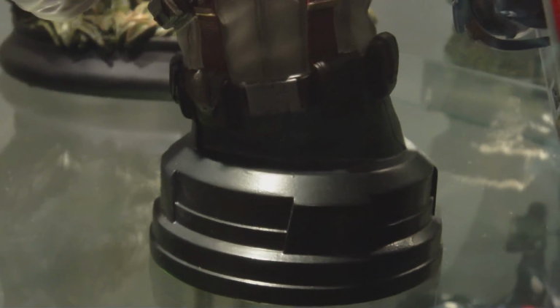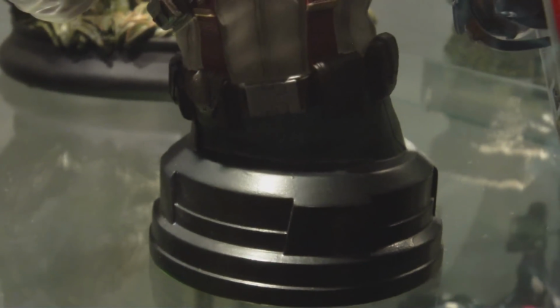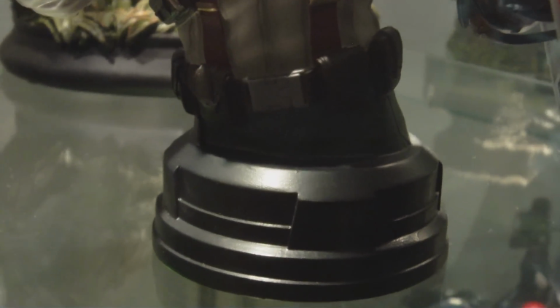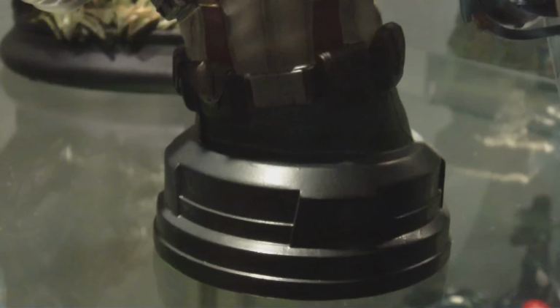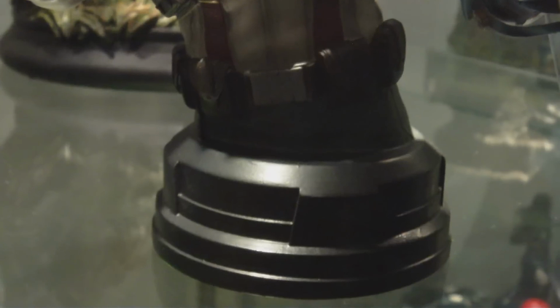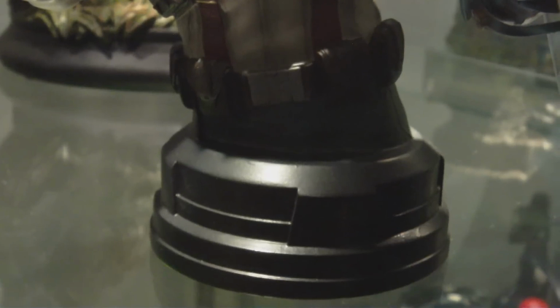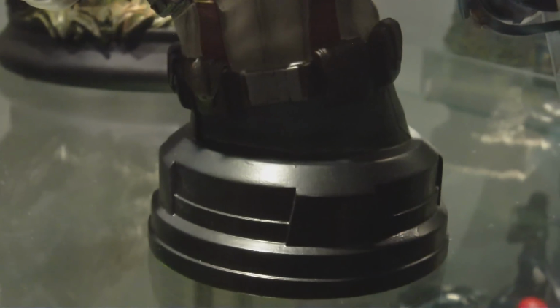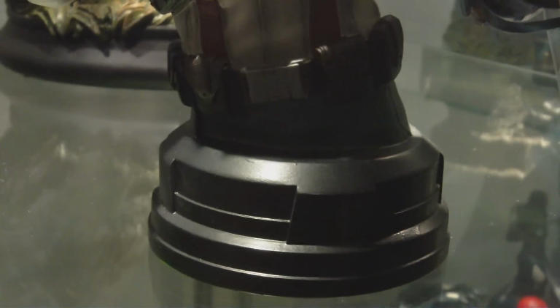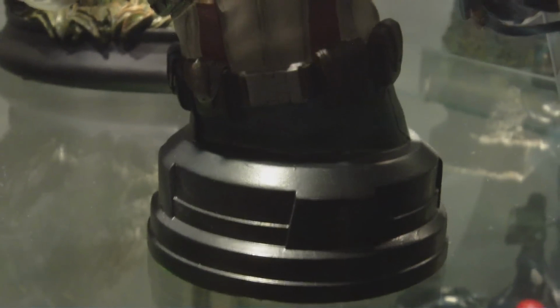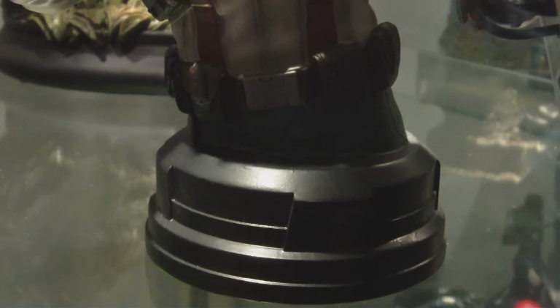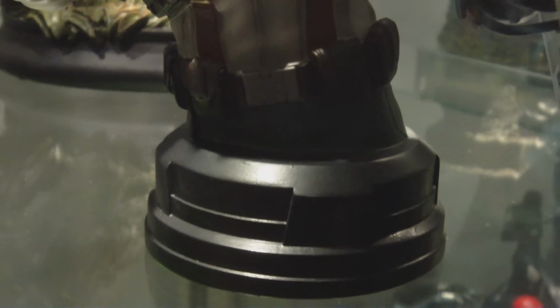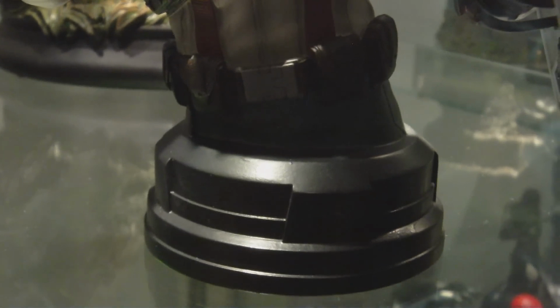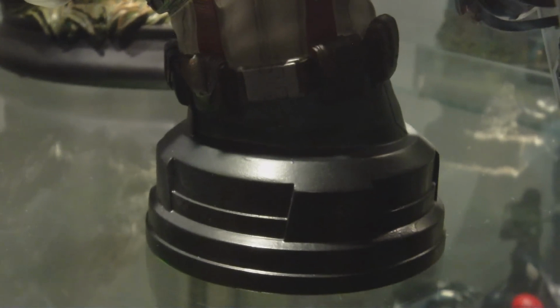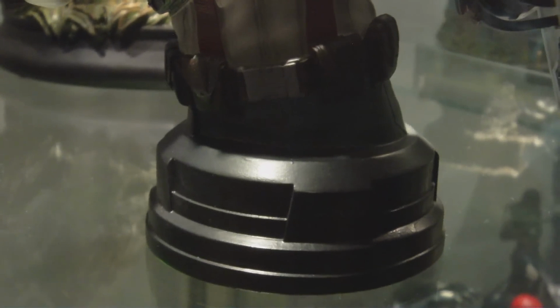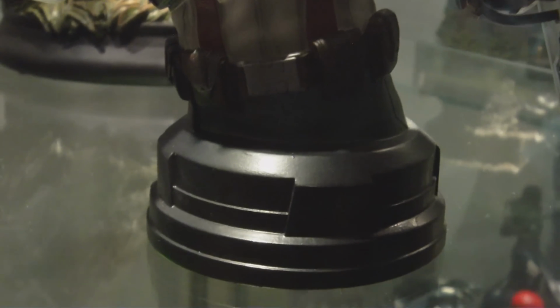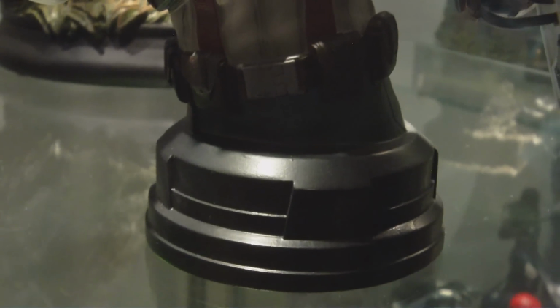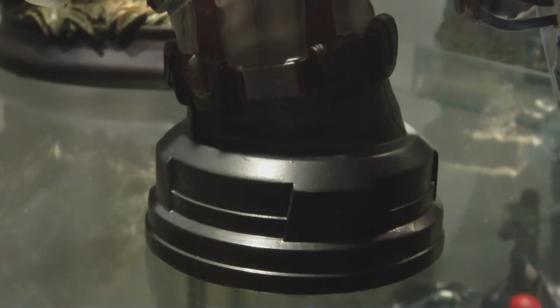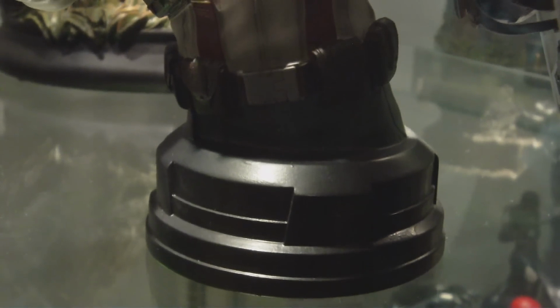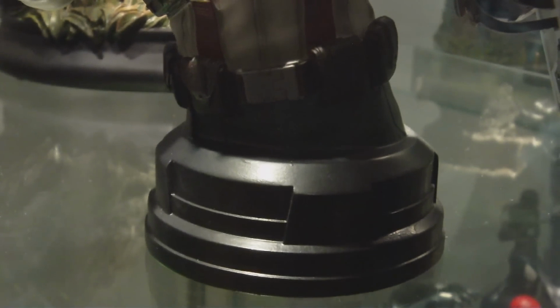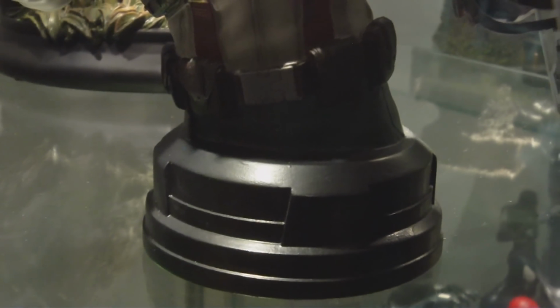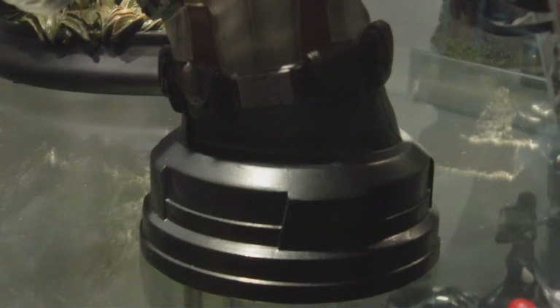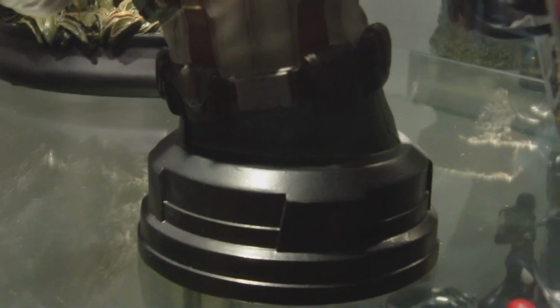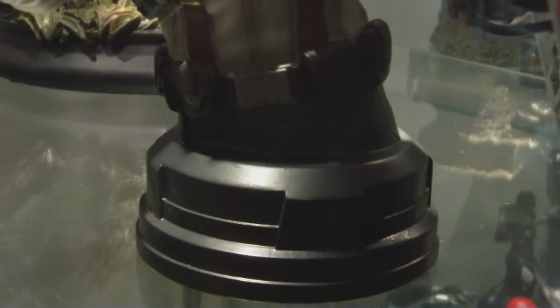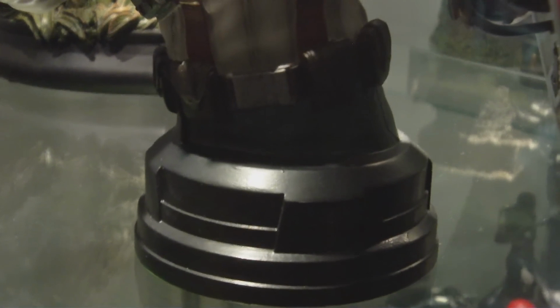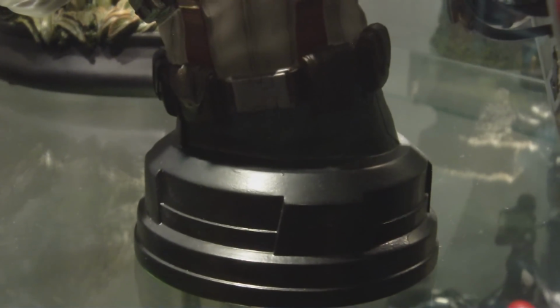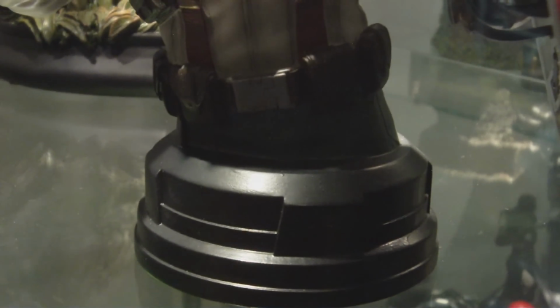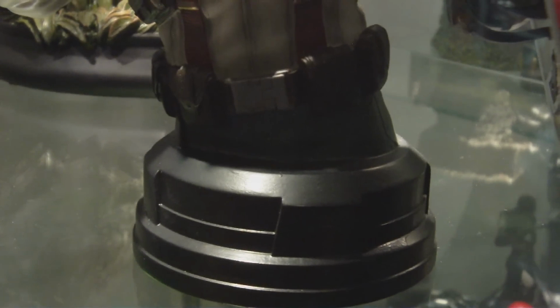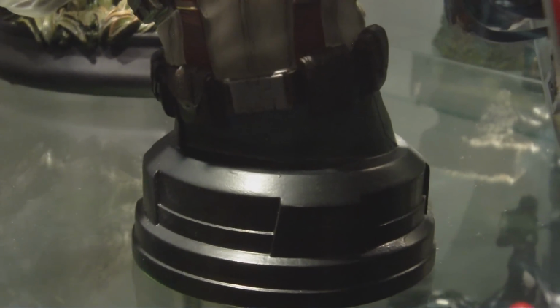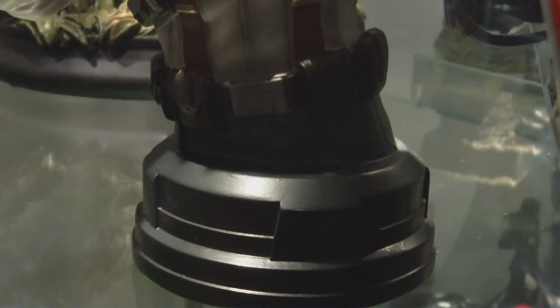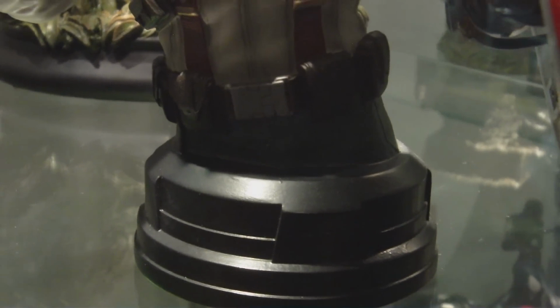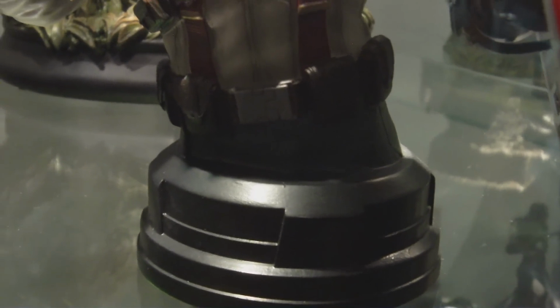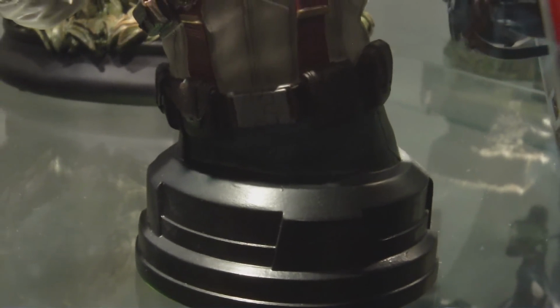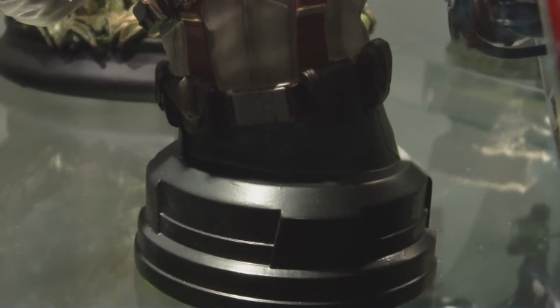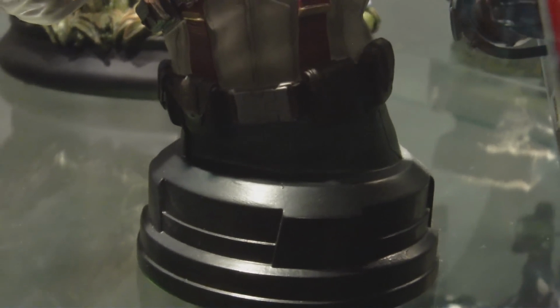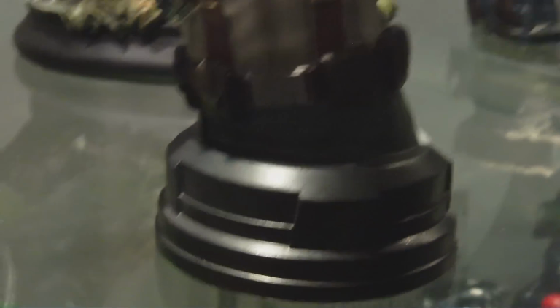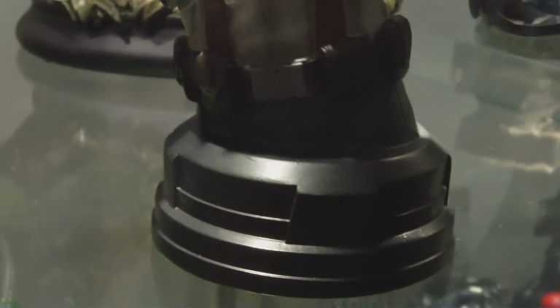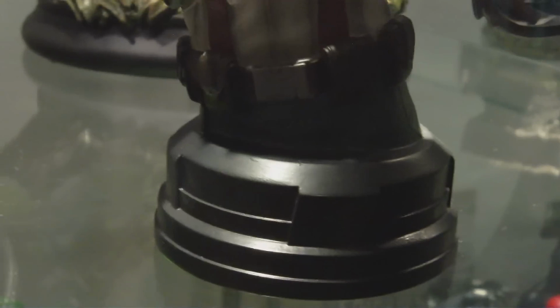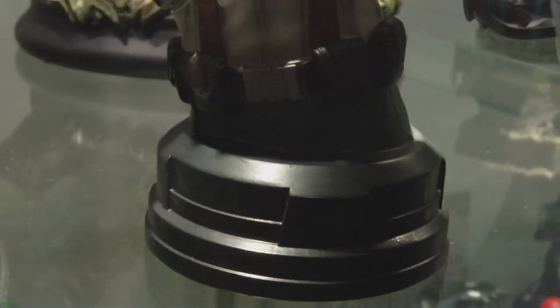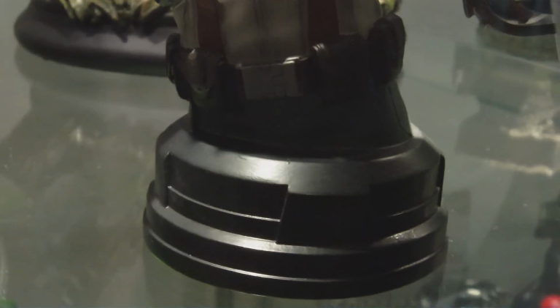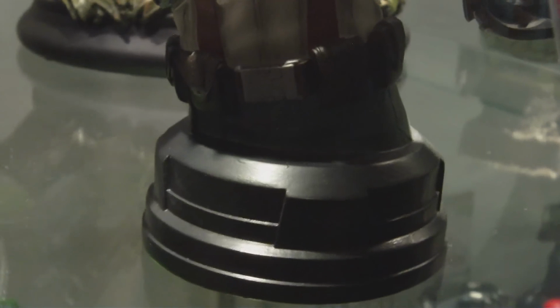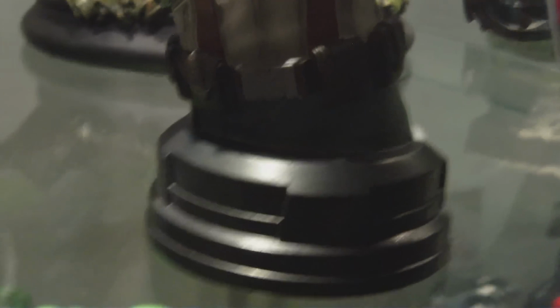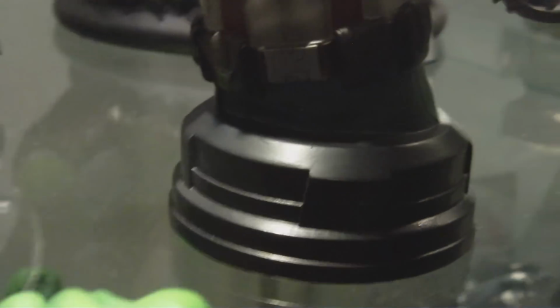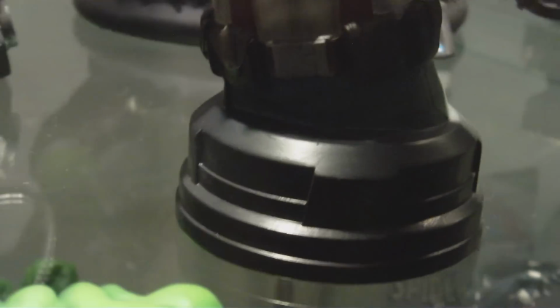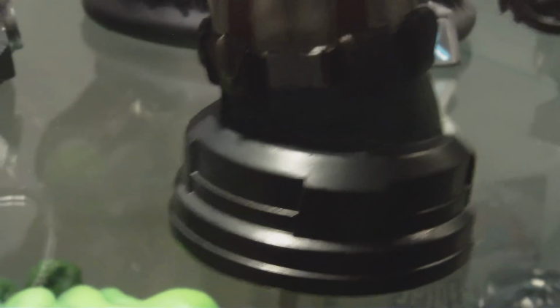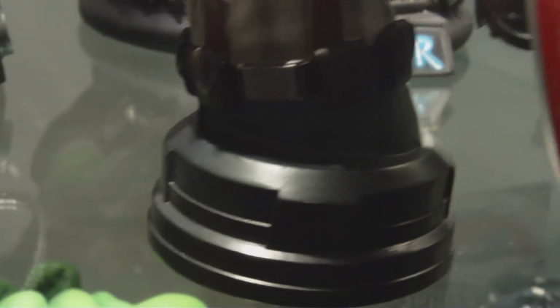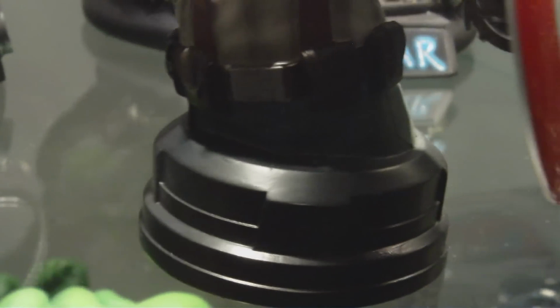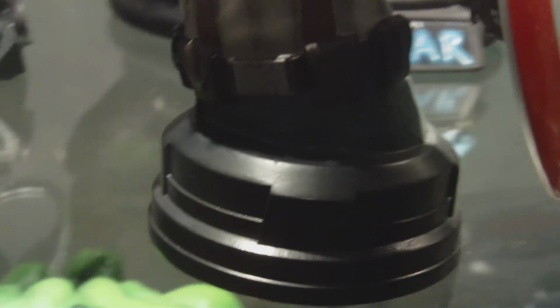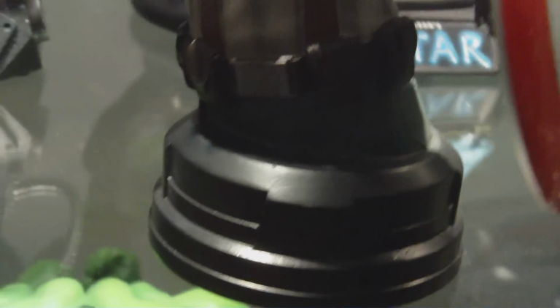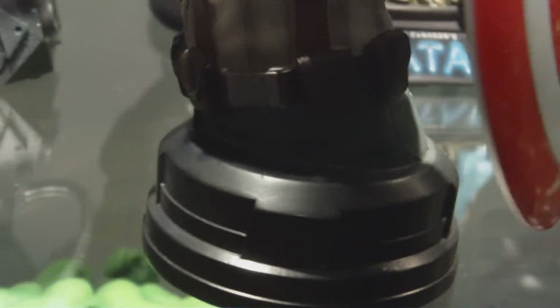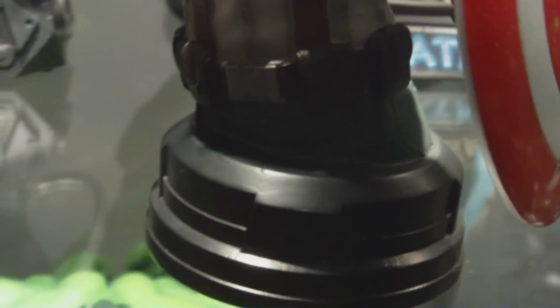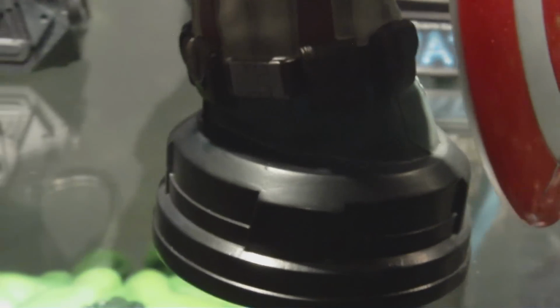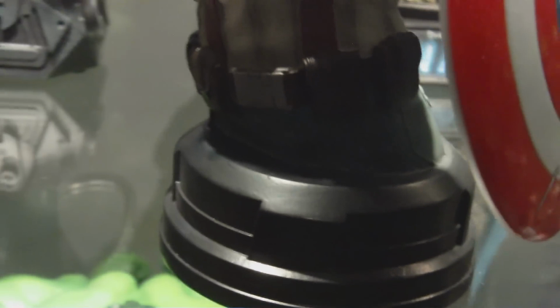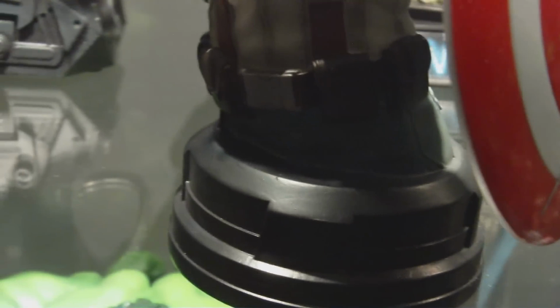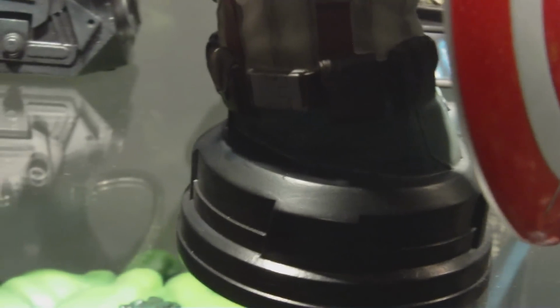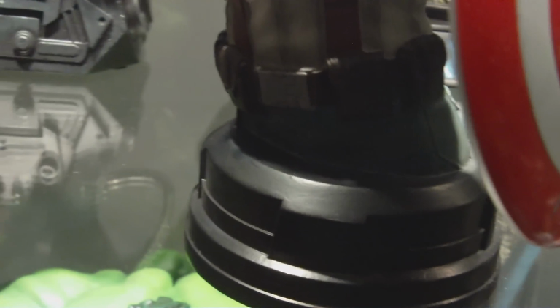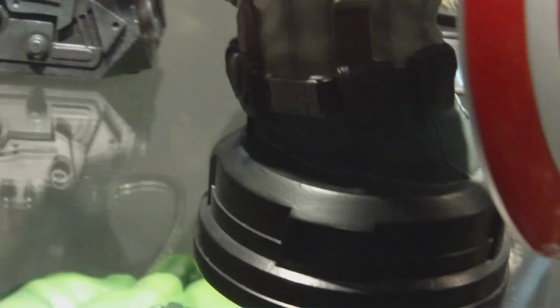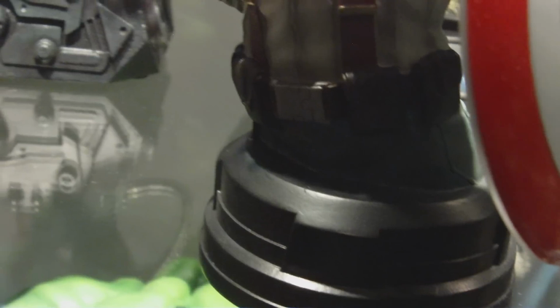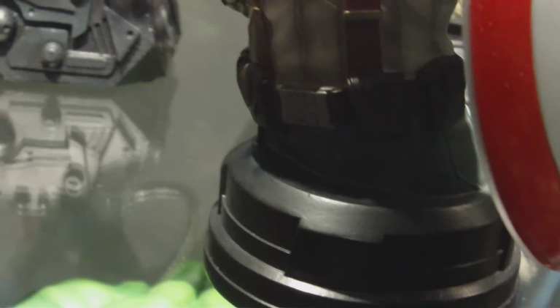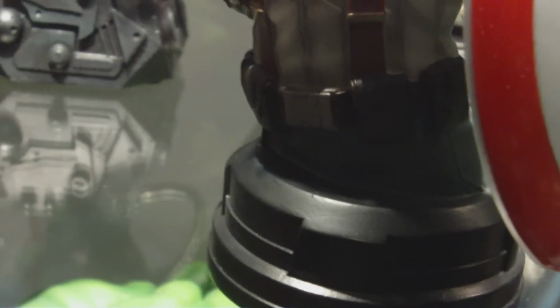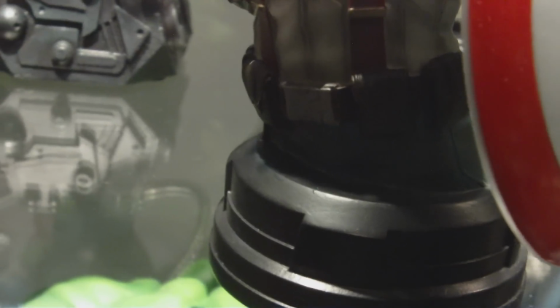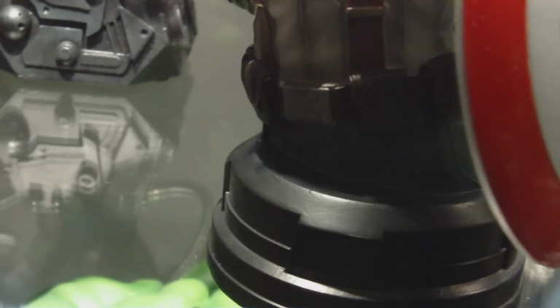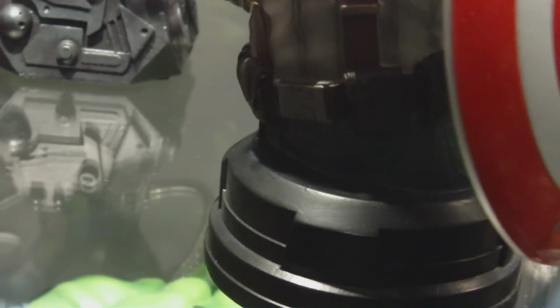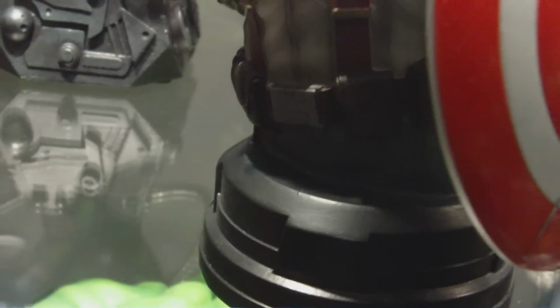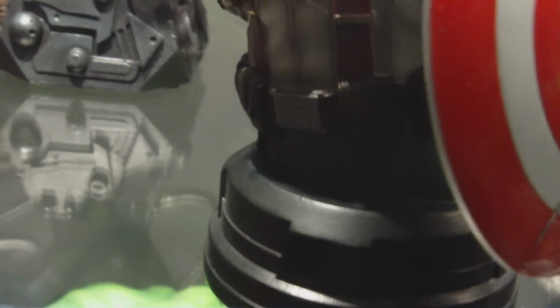The base is basically just basic — more like something like a cog or something from S.H.I.E.L.D.